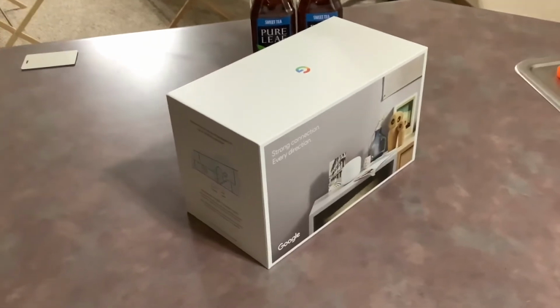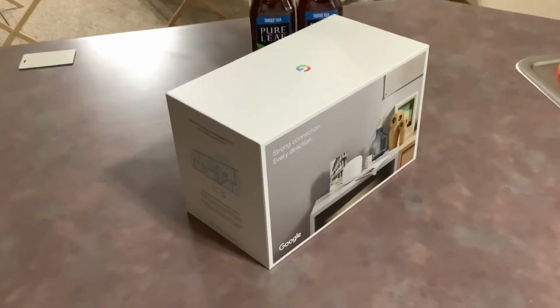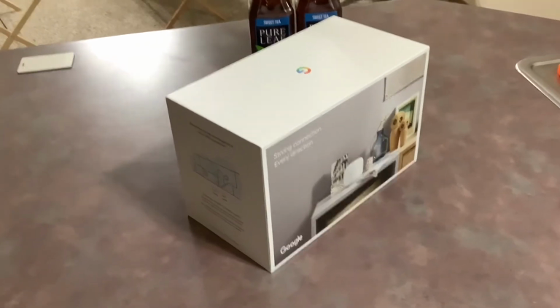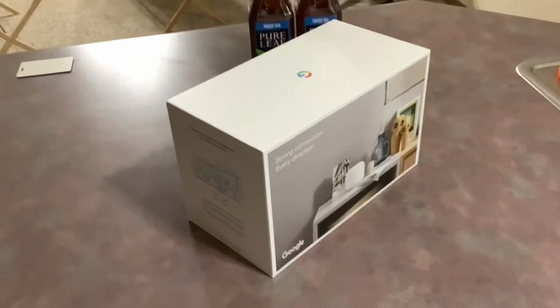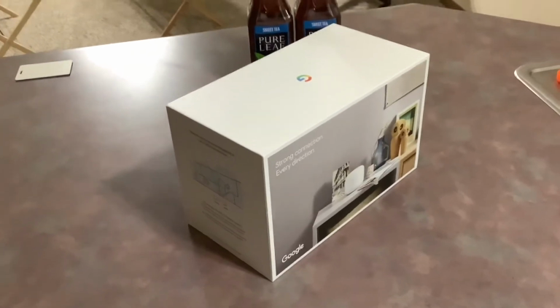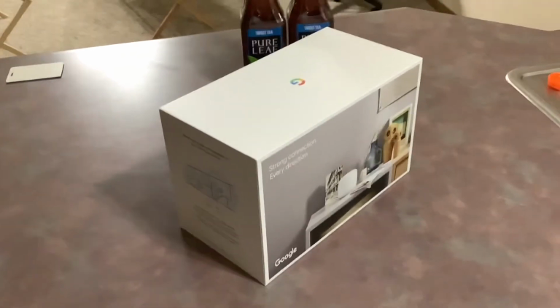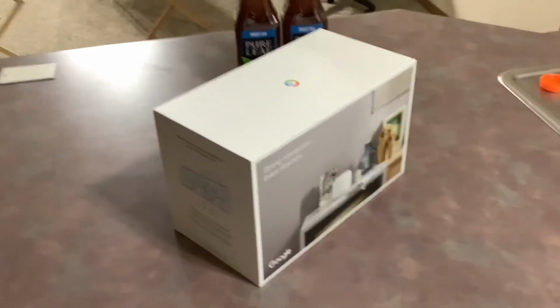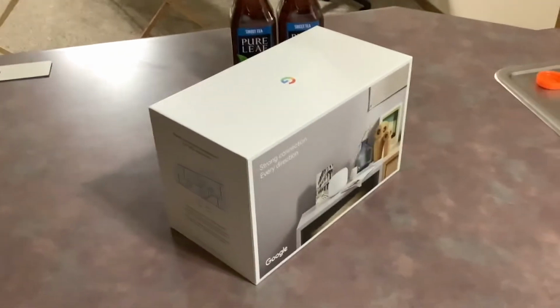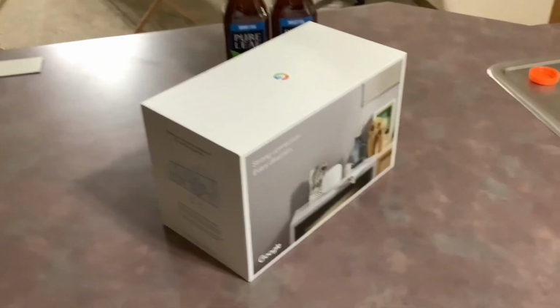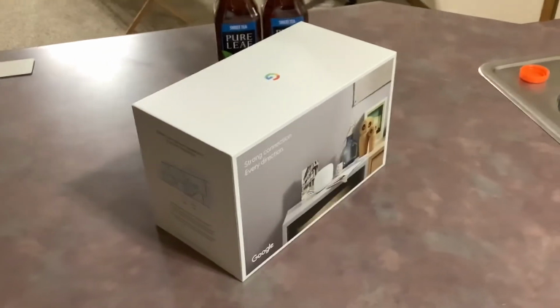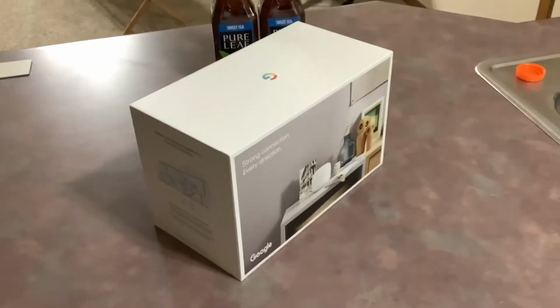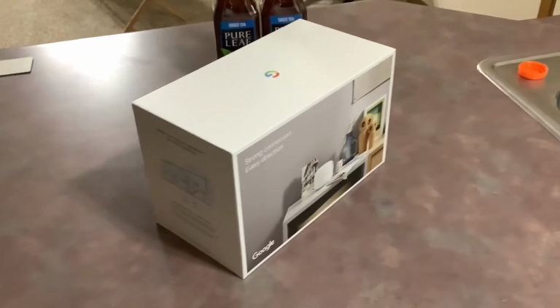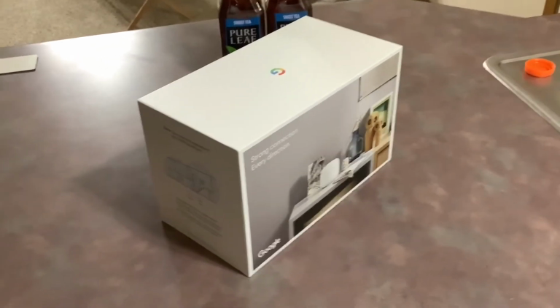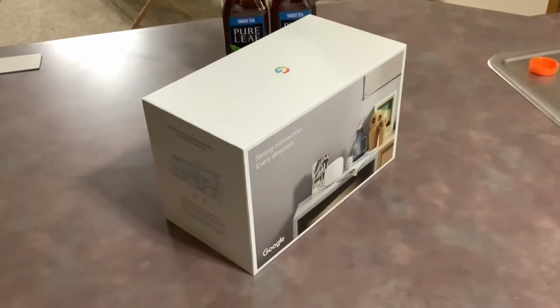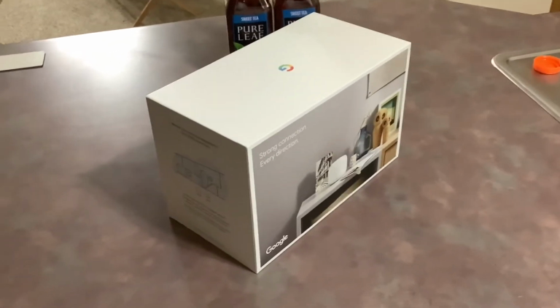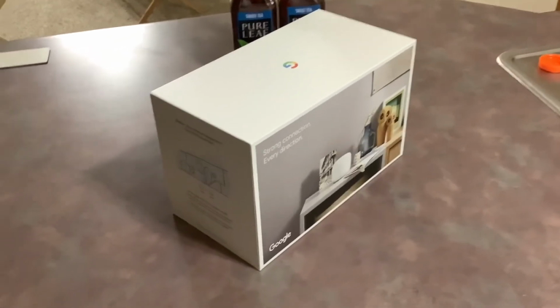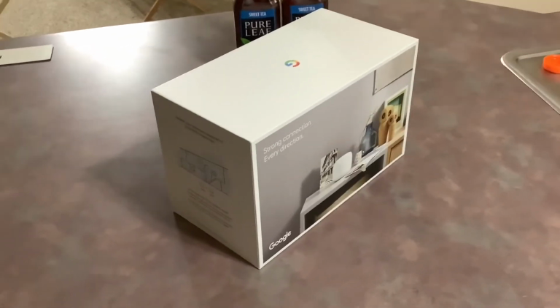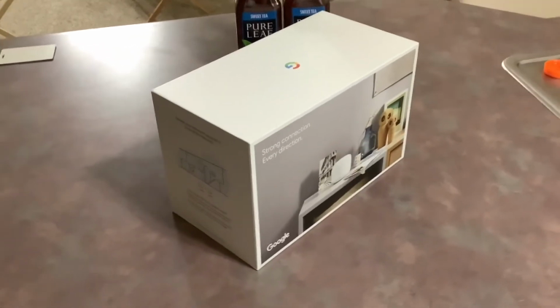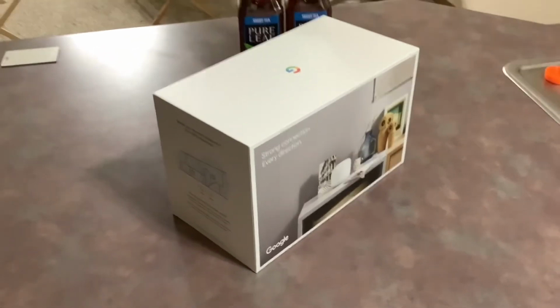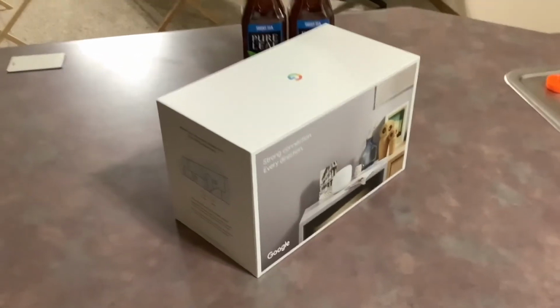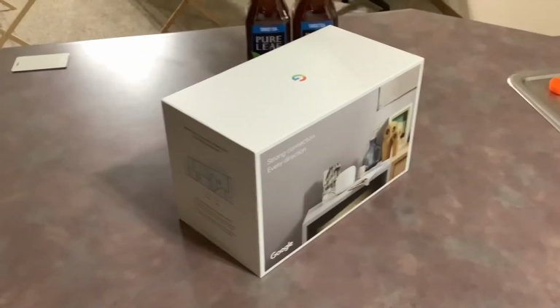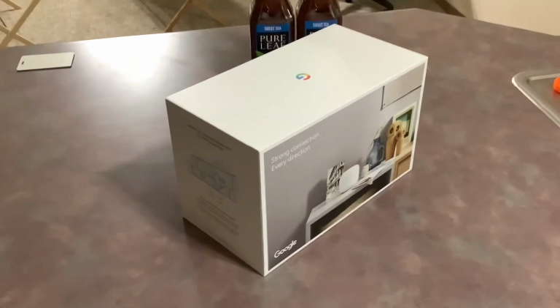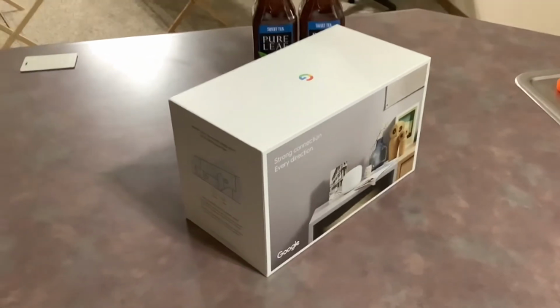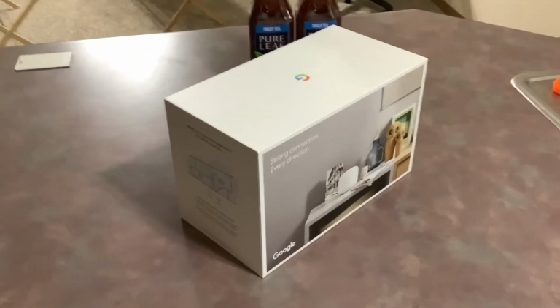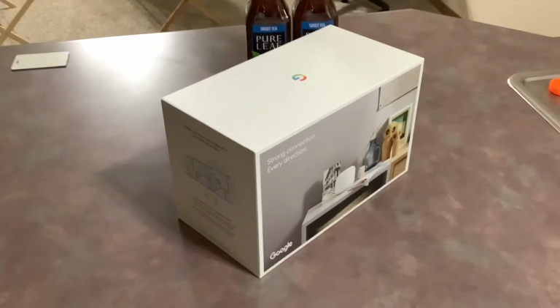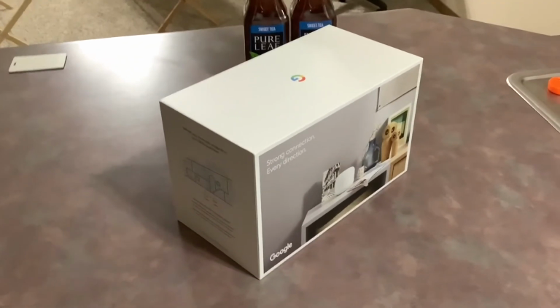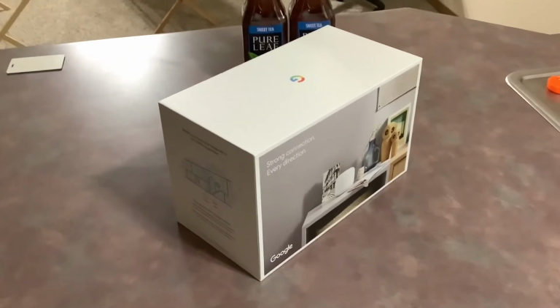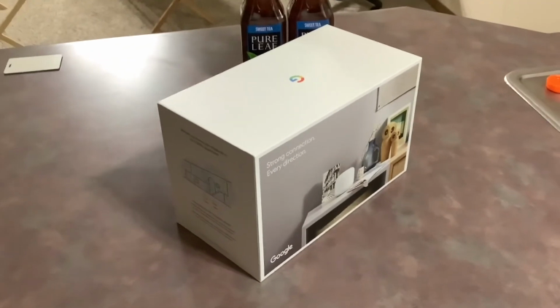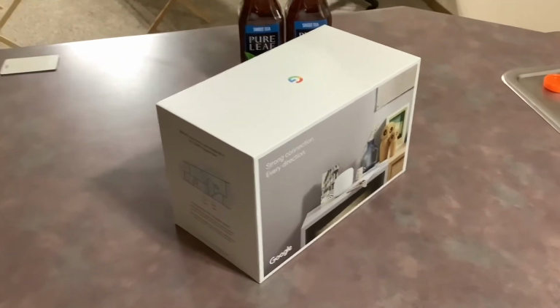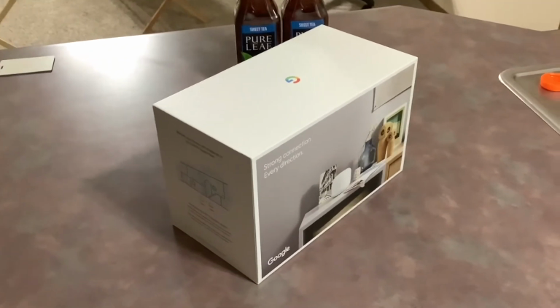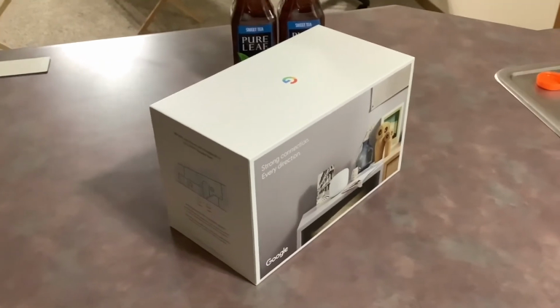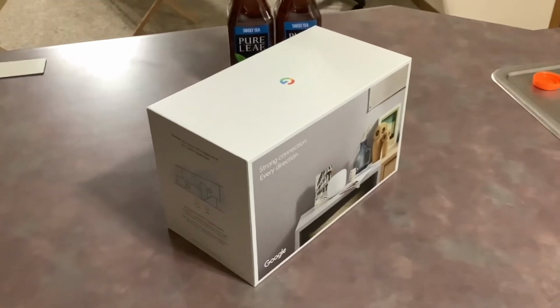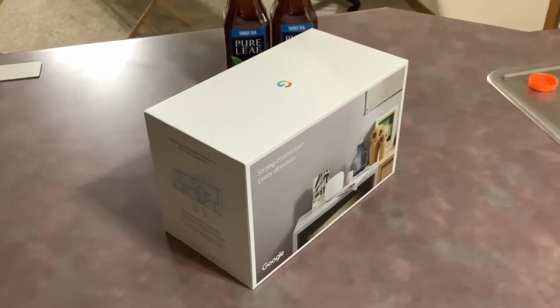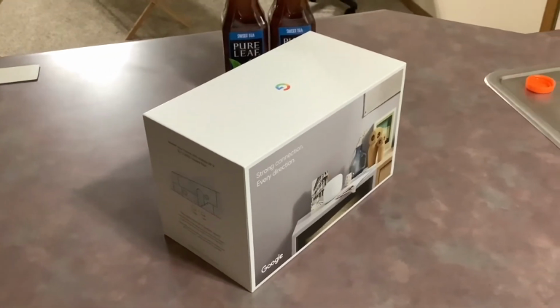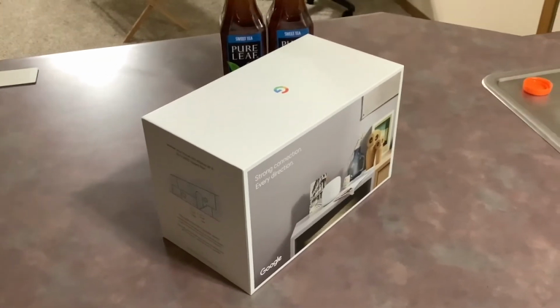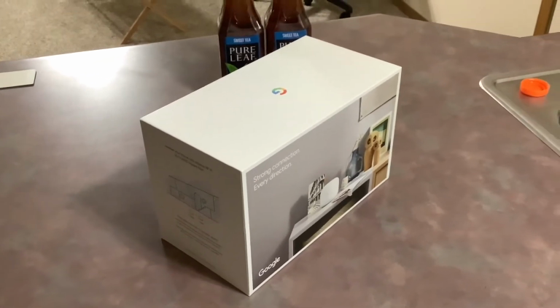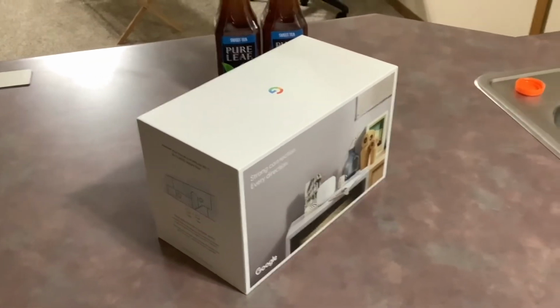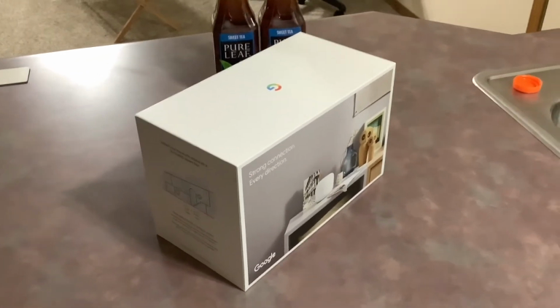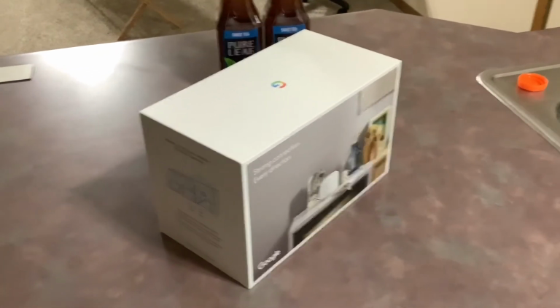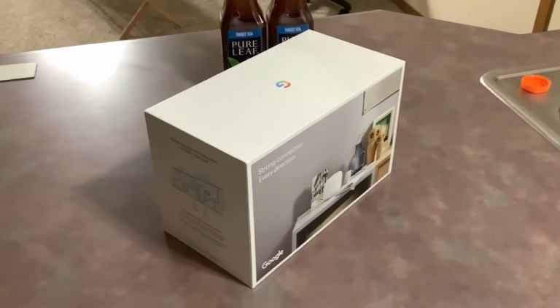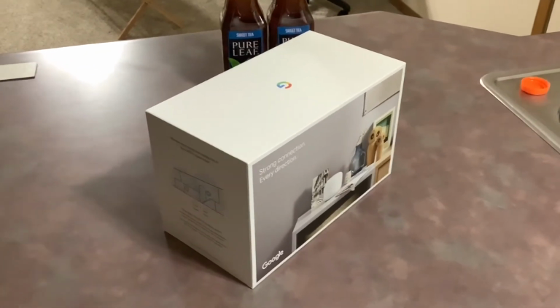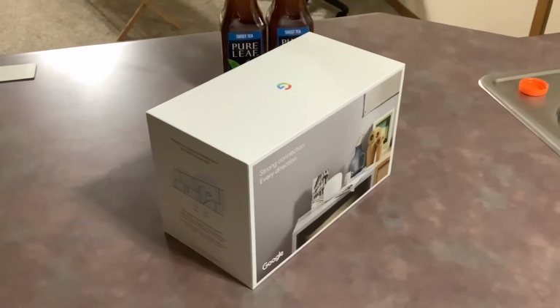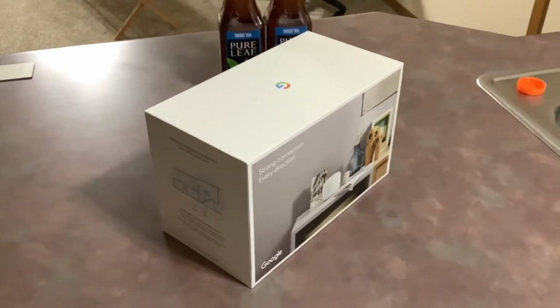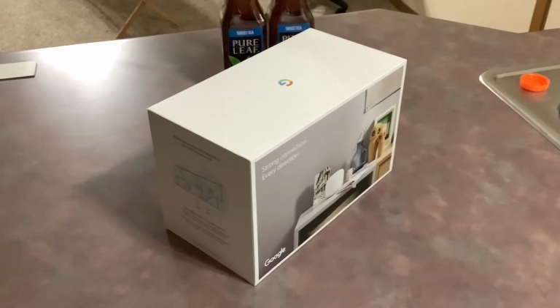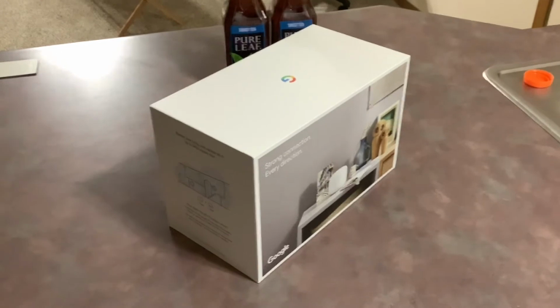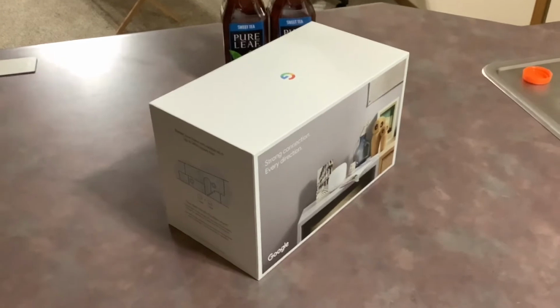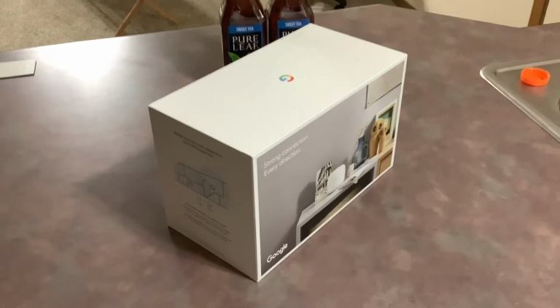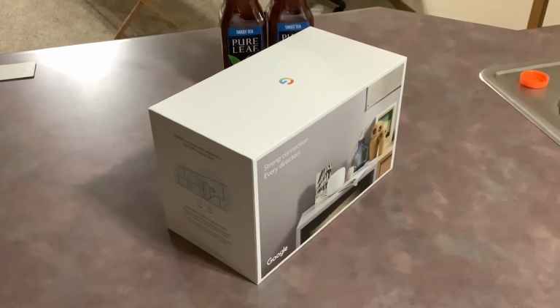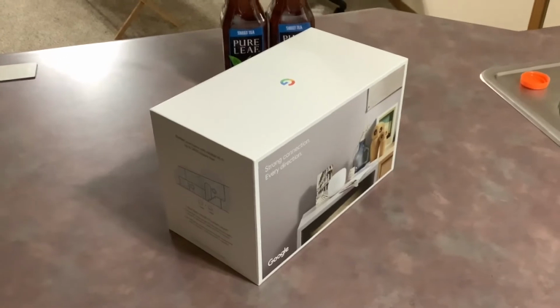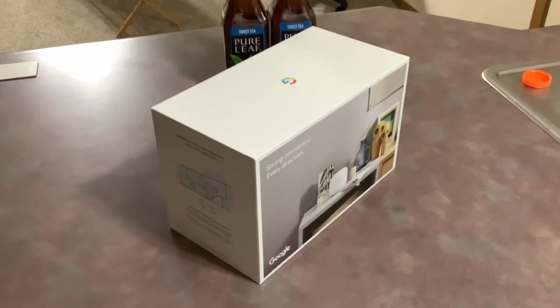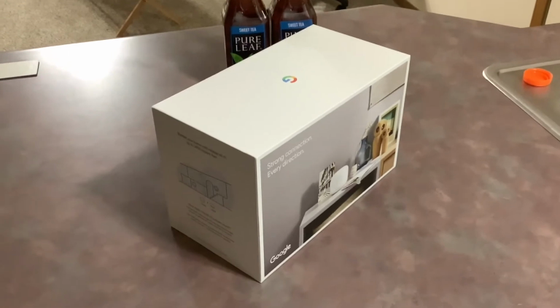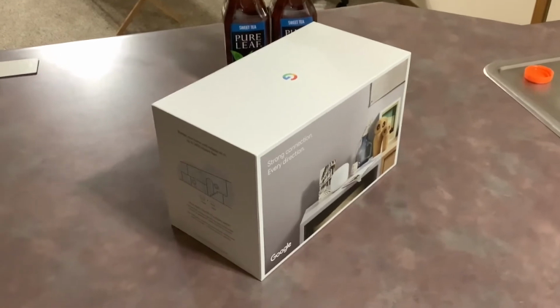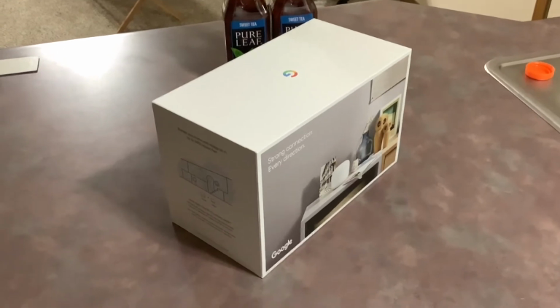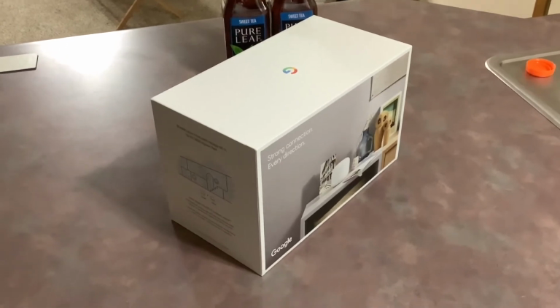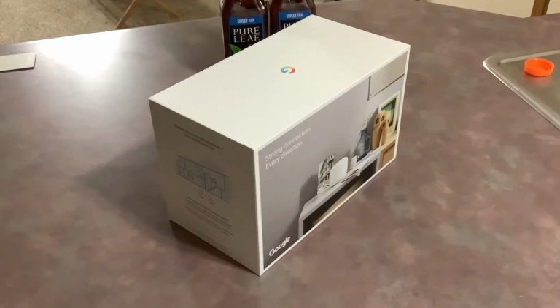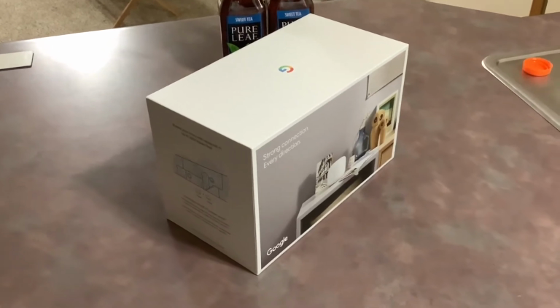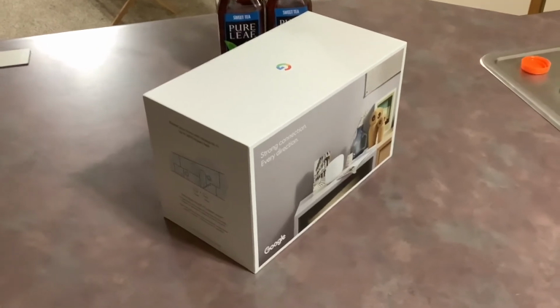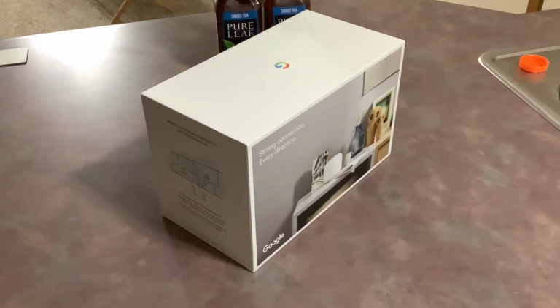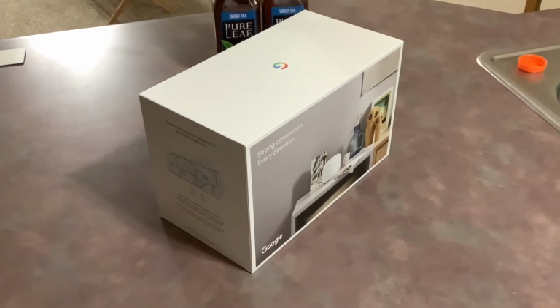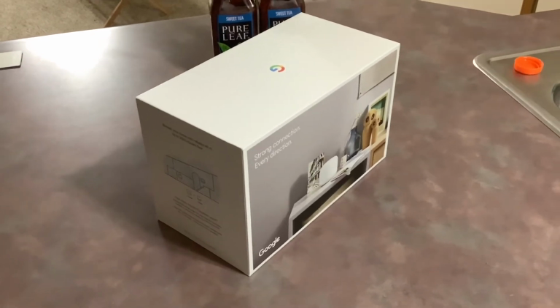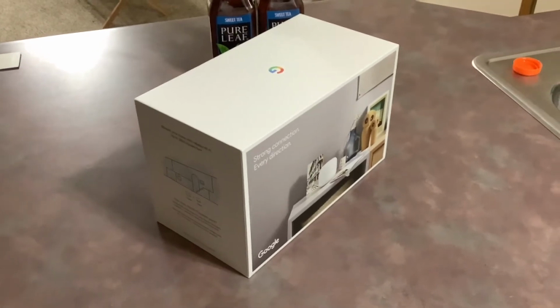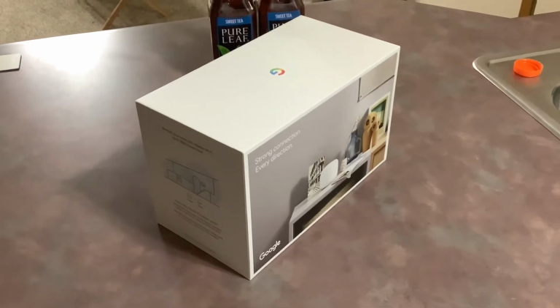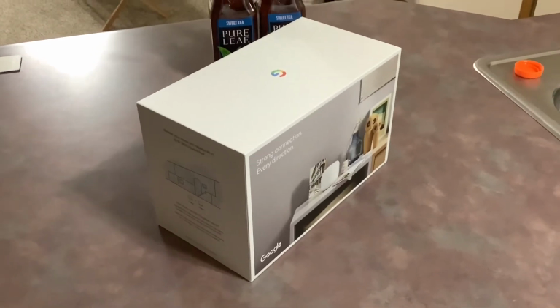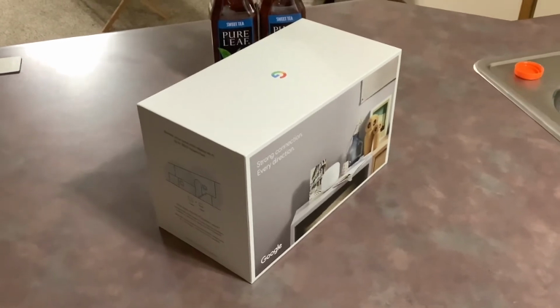So basically I got it from Best Buy for $189. It's on sale right now — normally it's $270 at Best Buy.